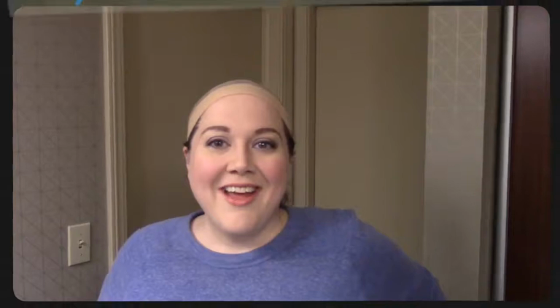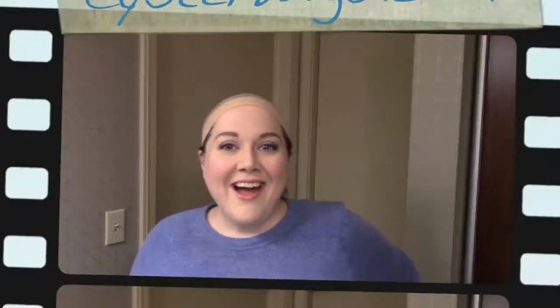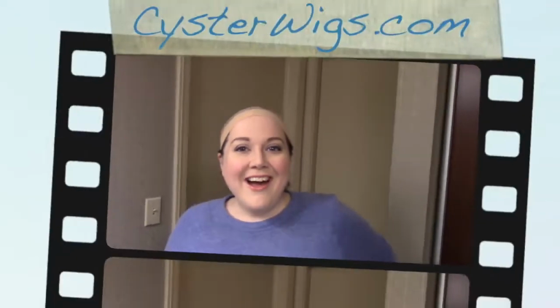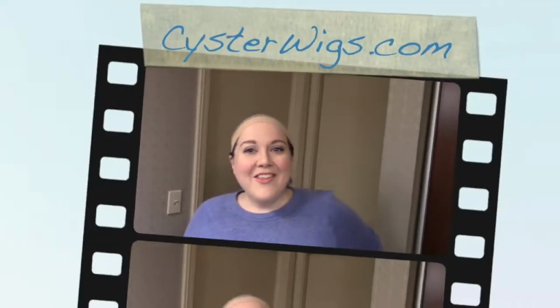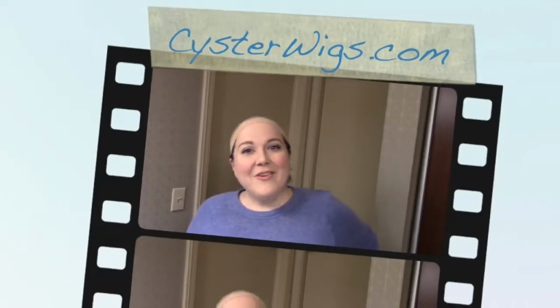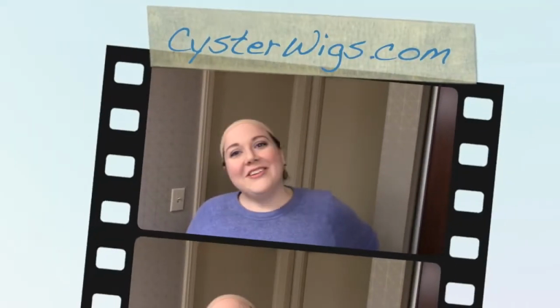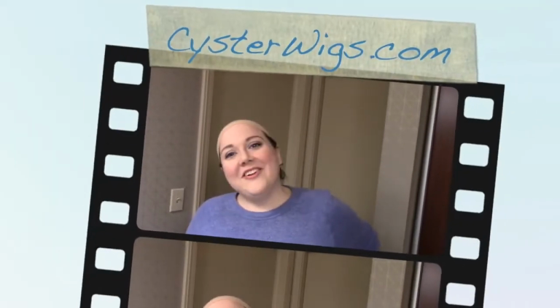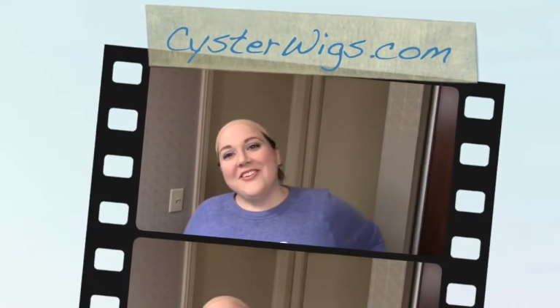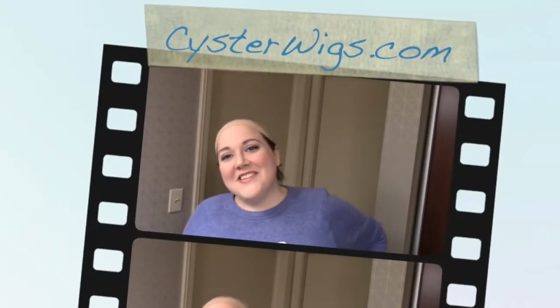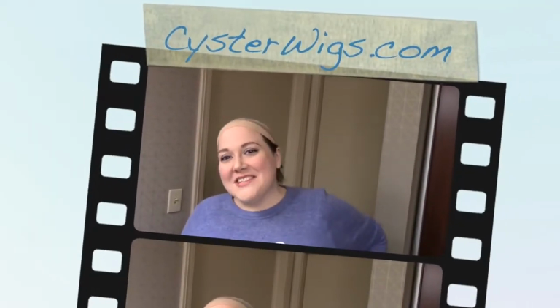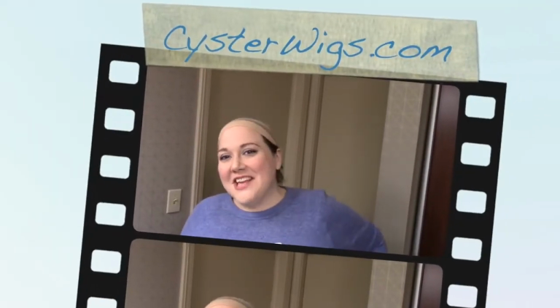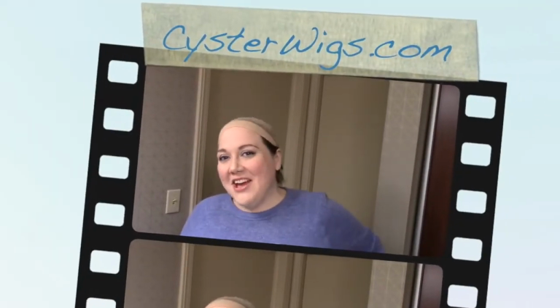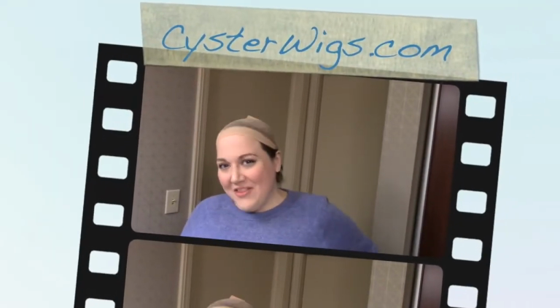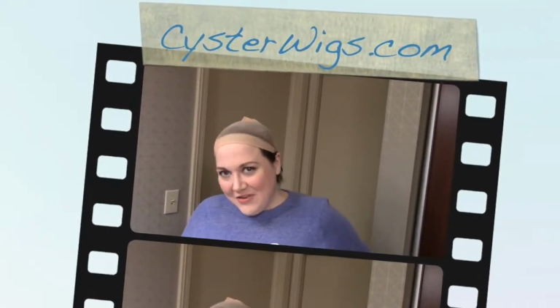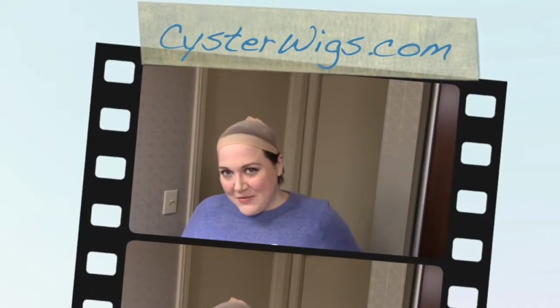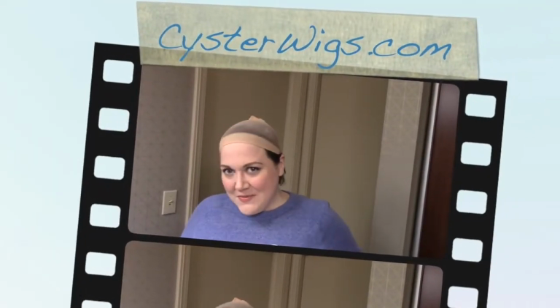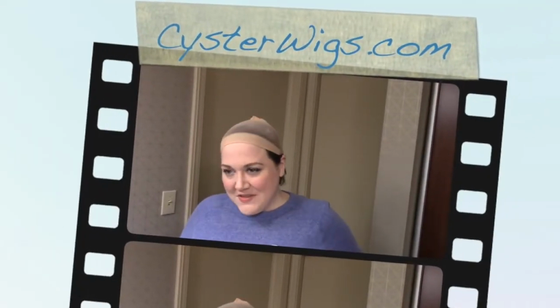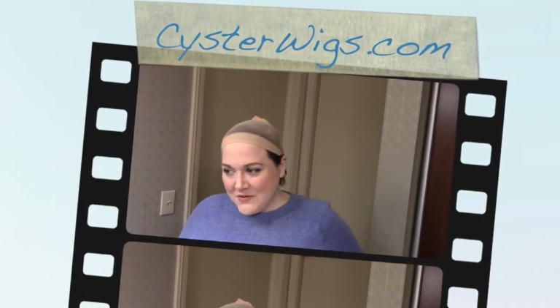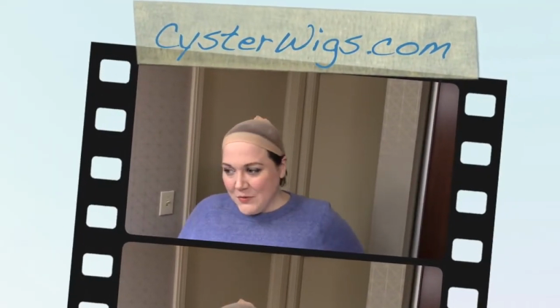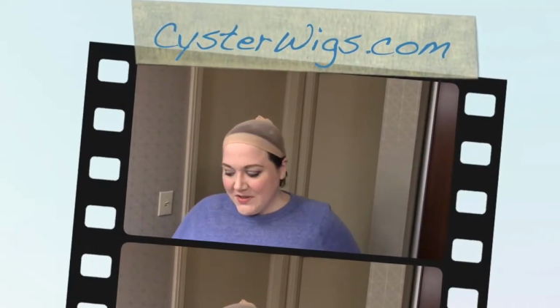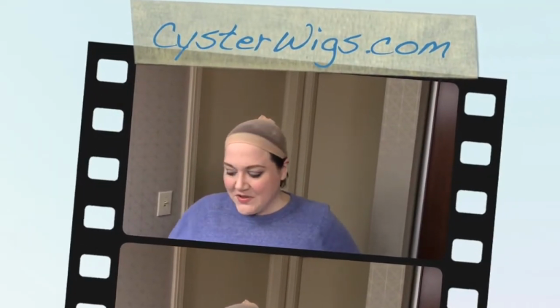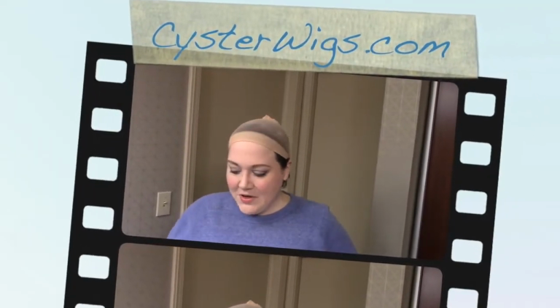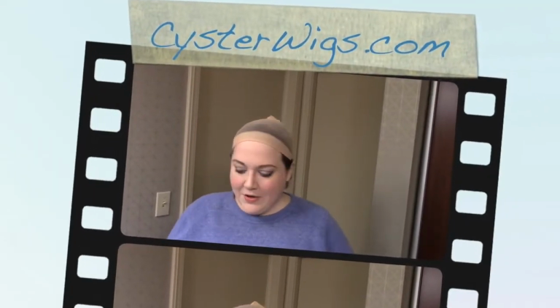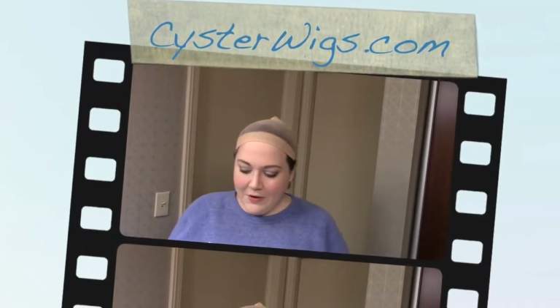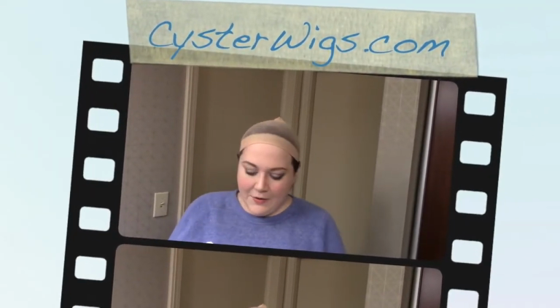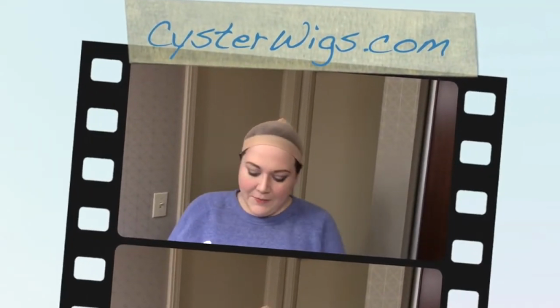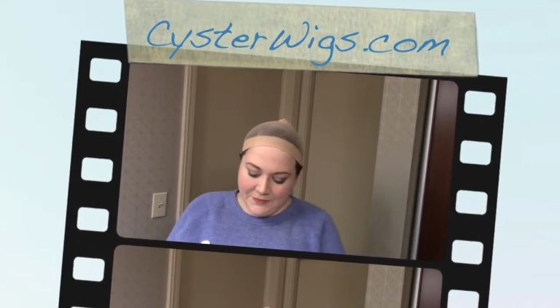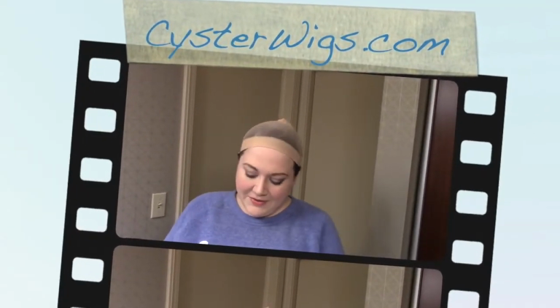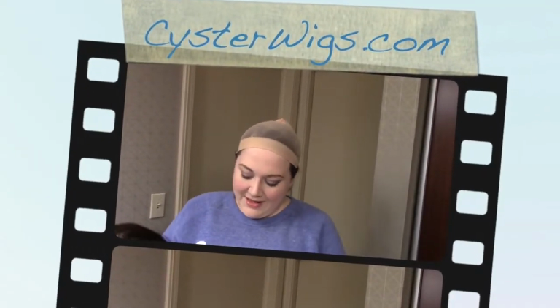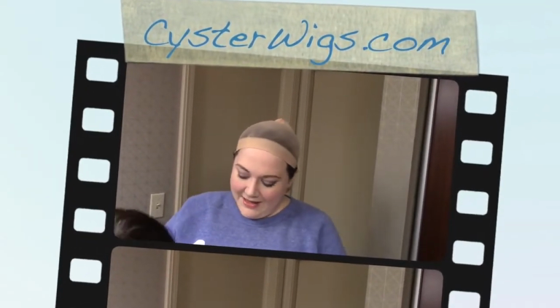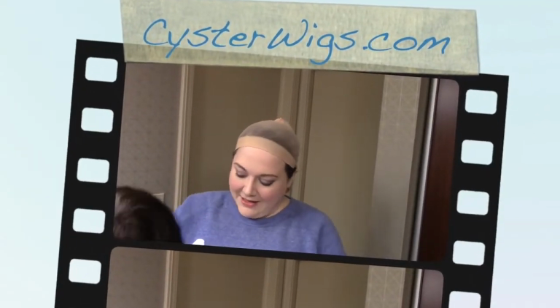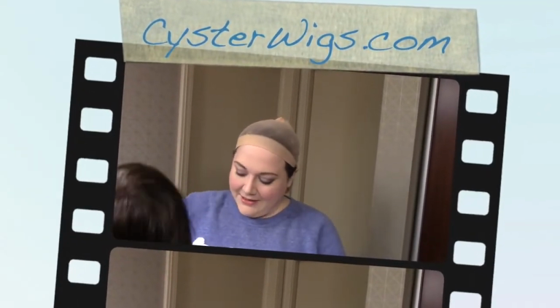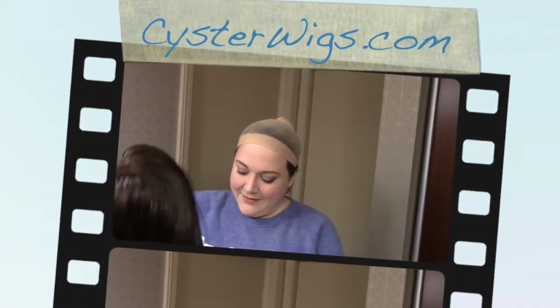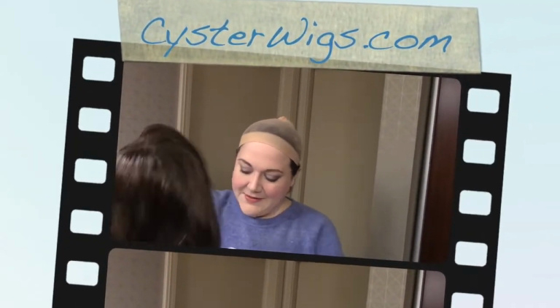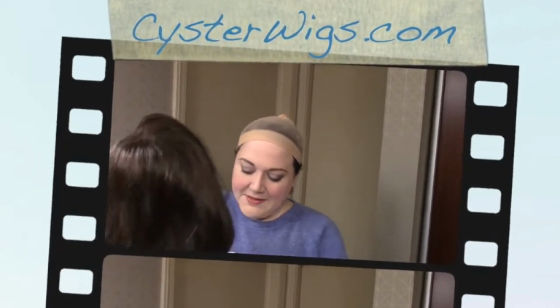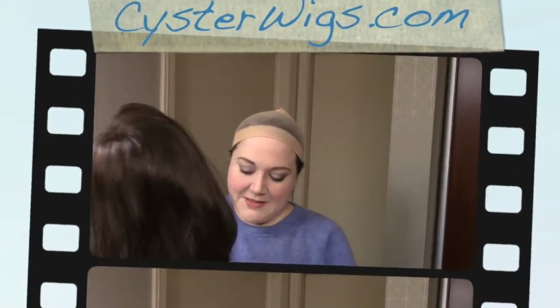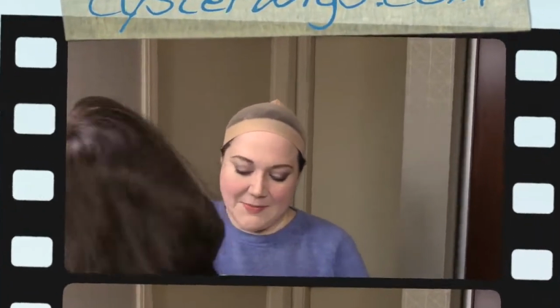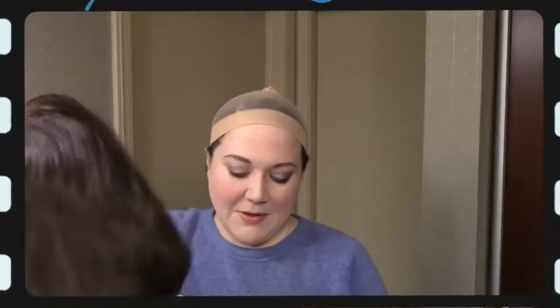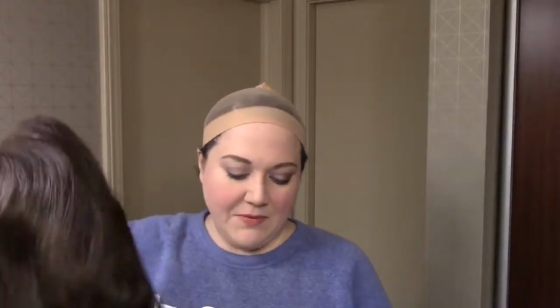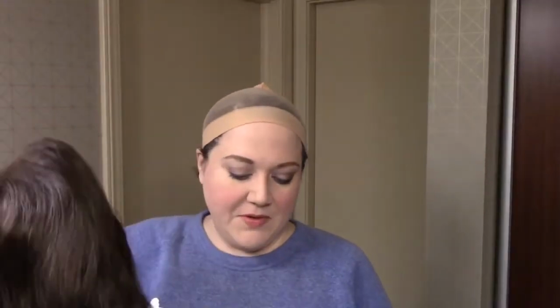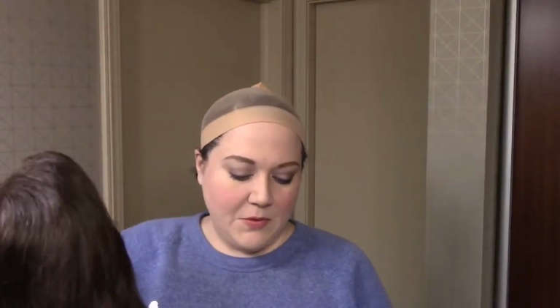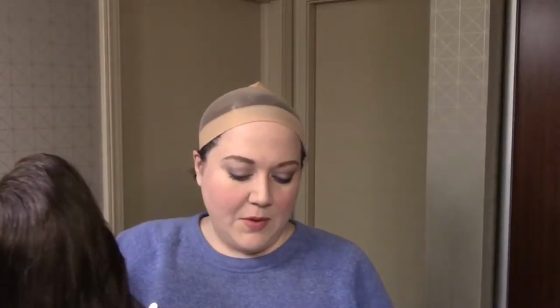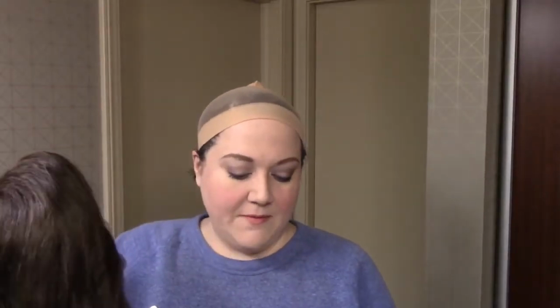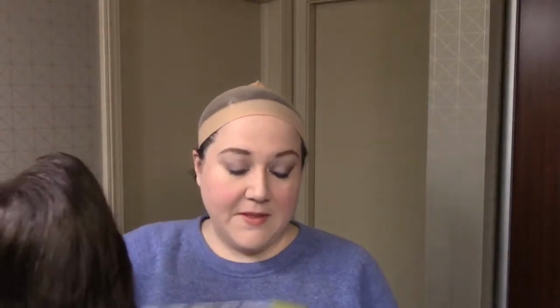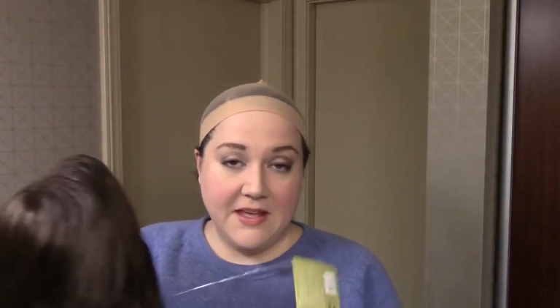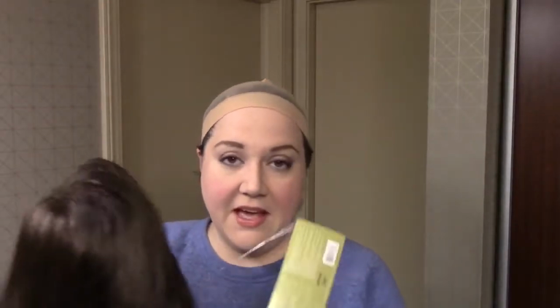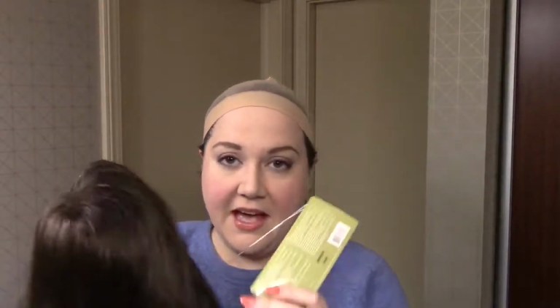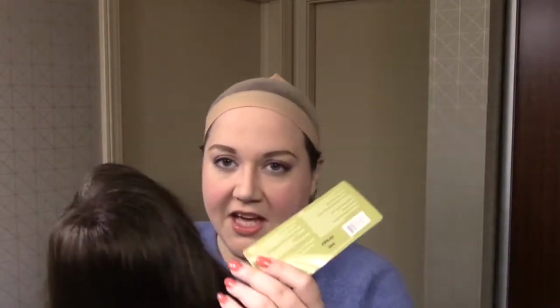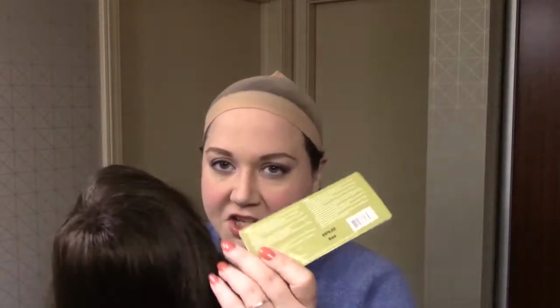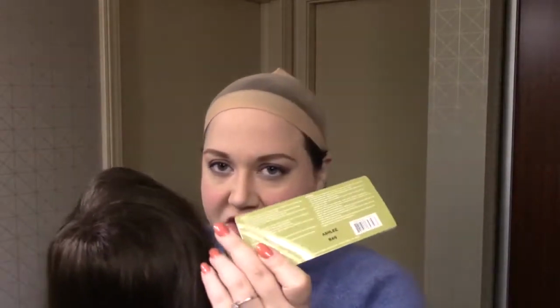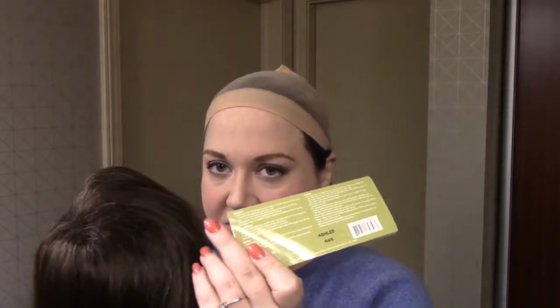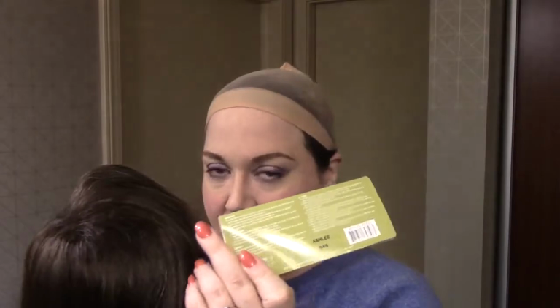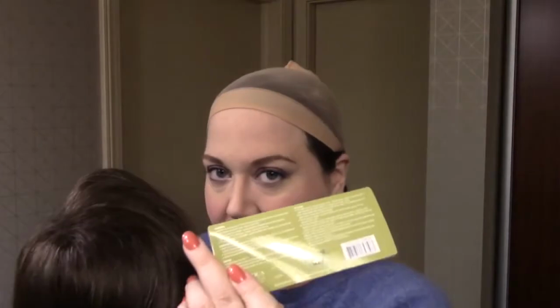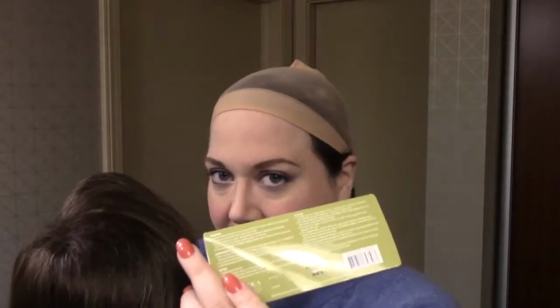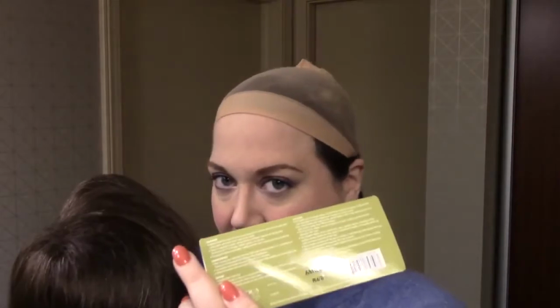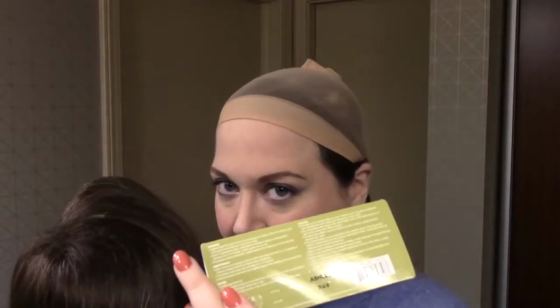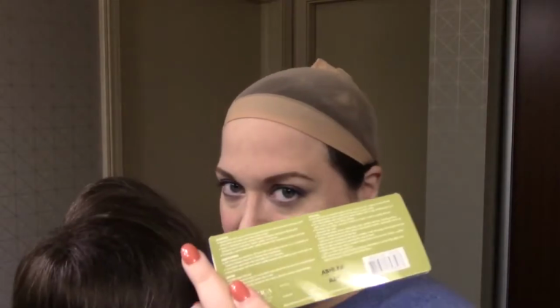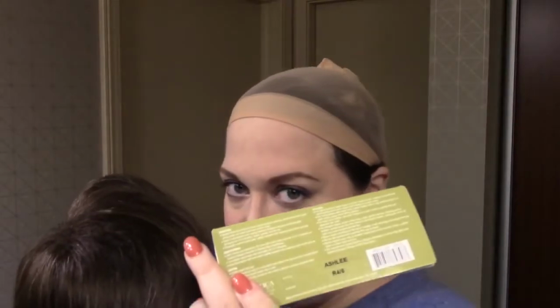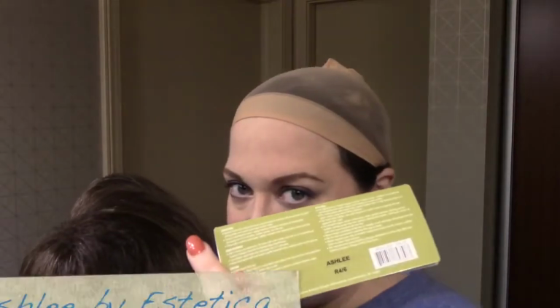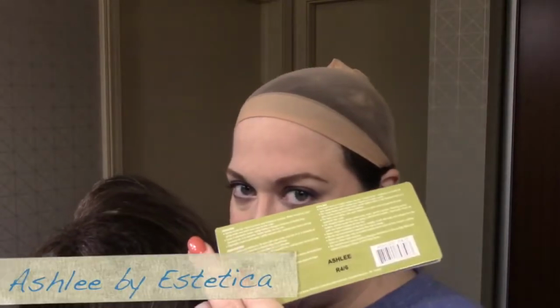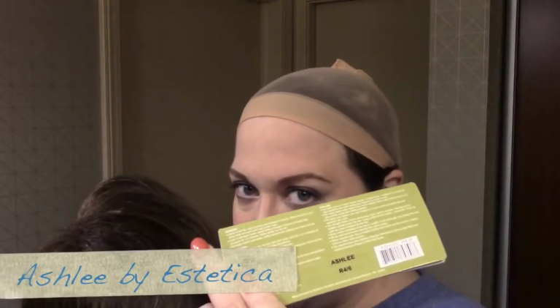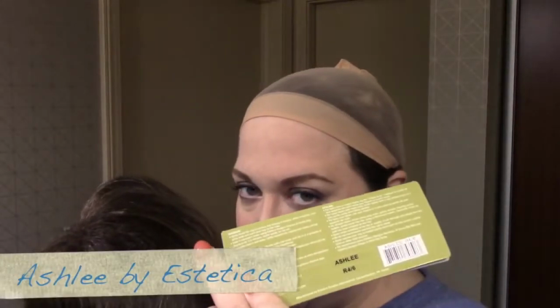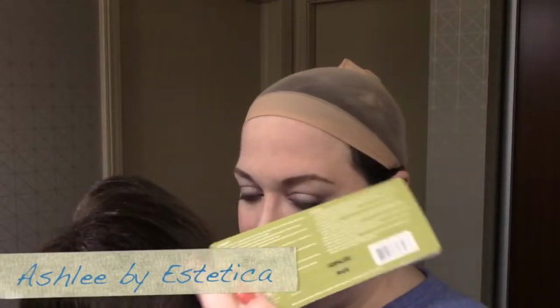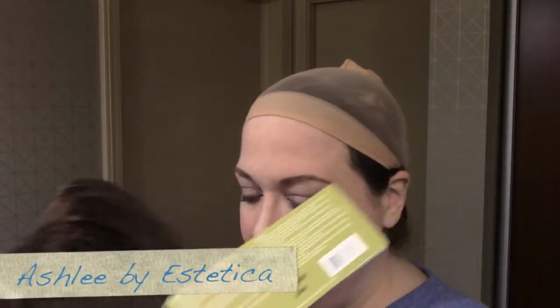Hi there wig blower, this is Heather from CysterWigs.com and this is my review of the Ashley wig by Aesthetica.